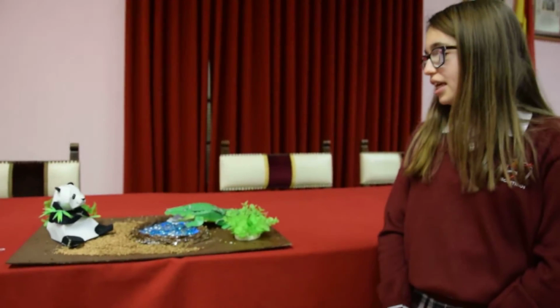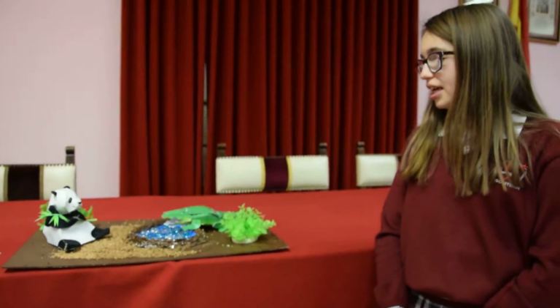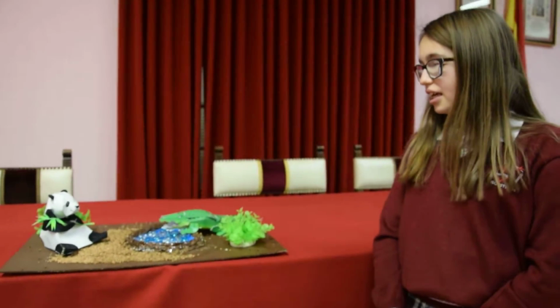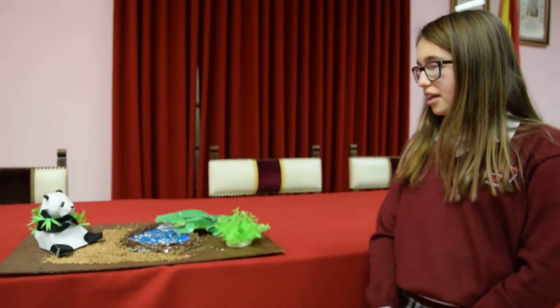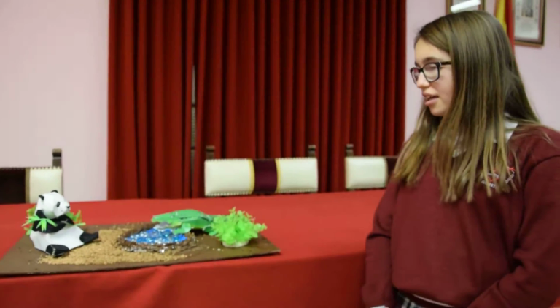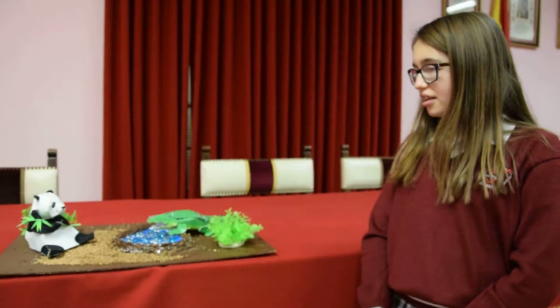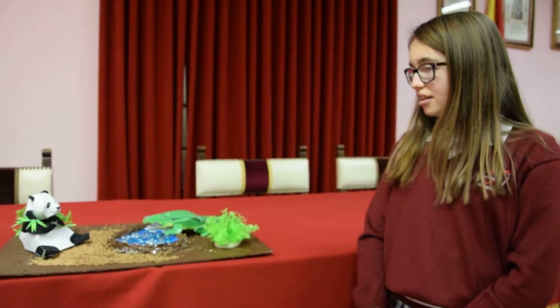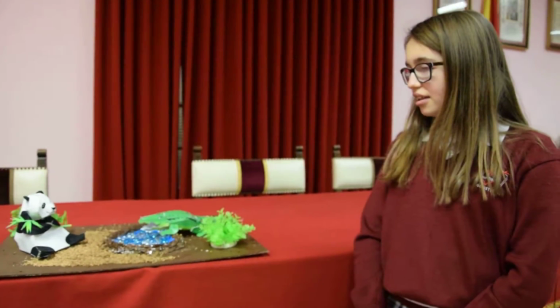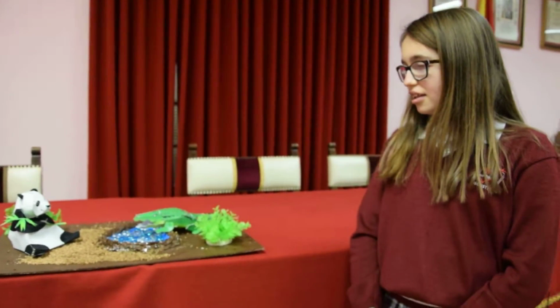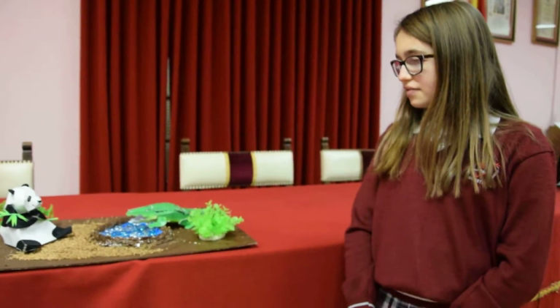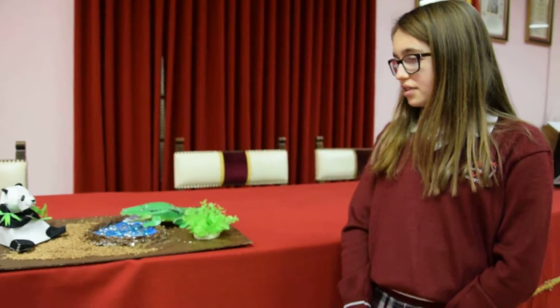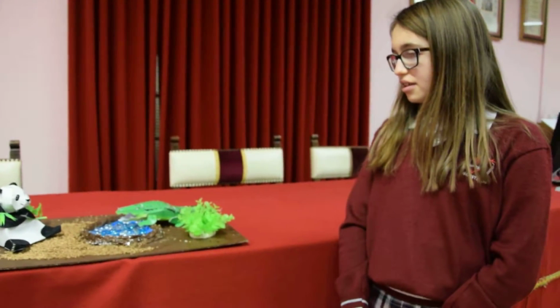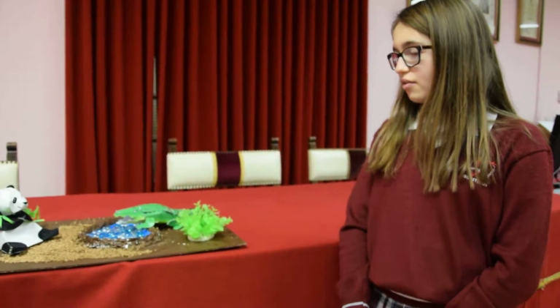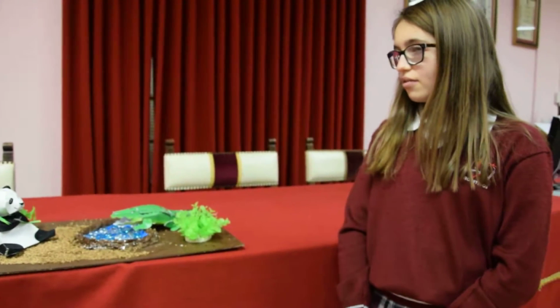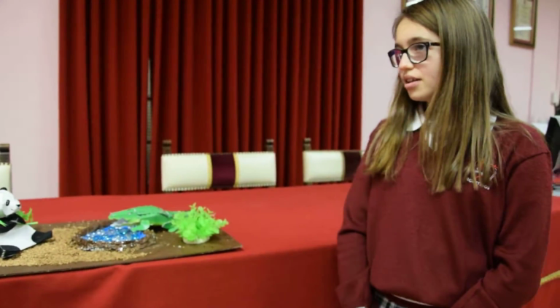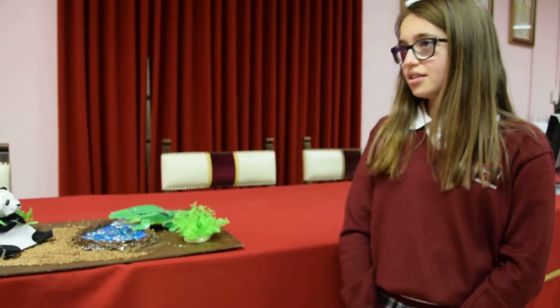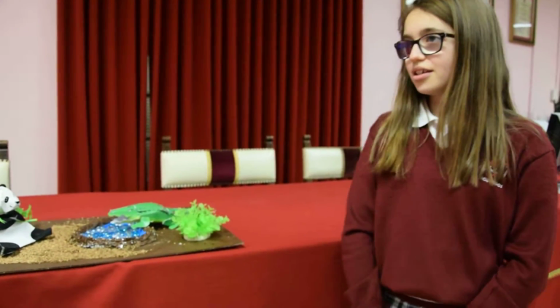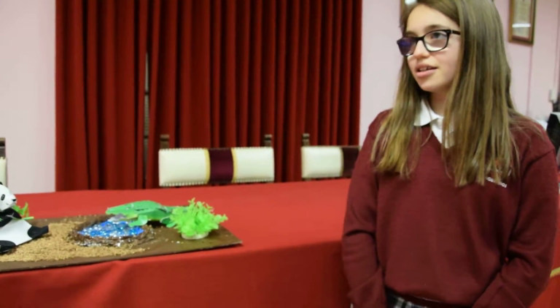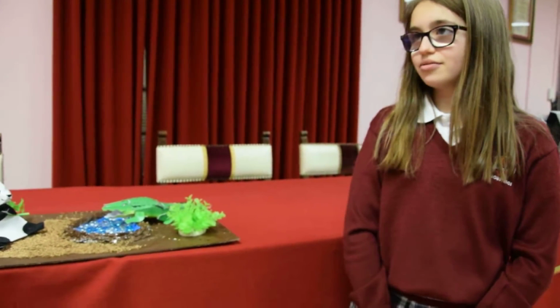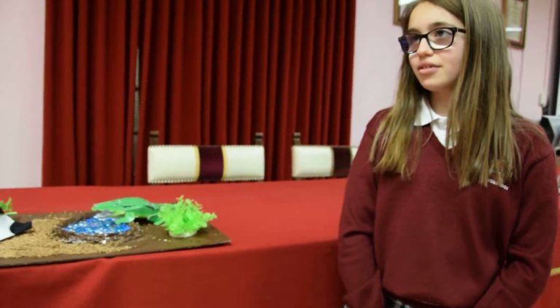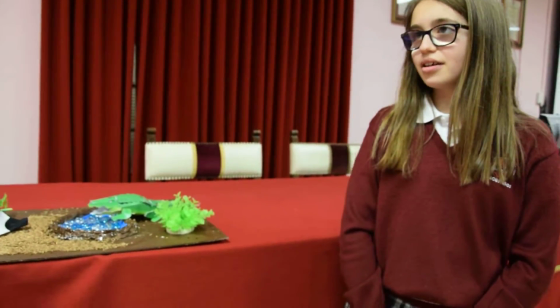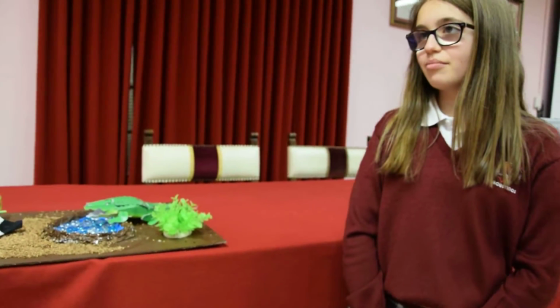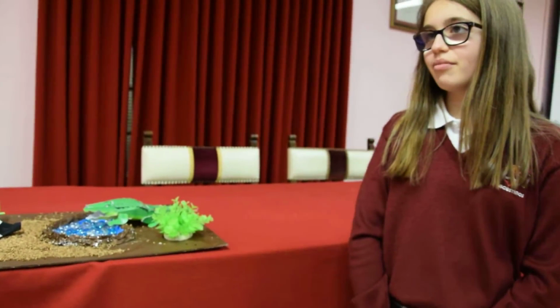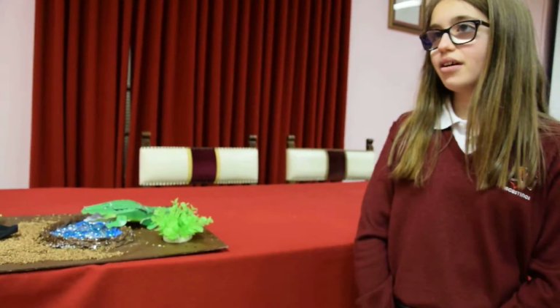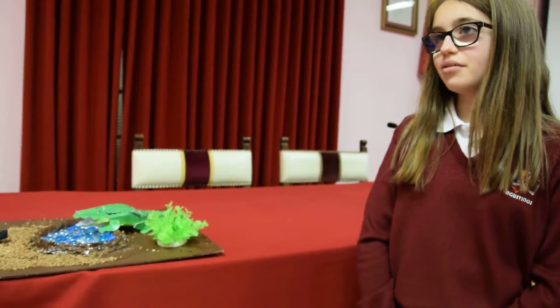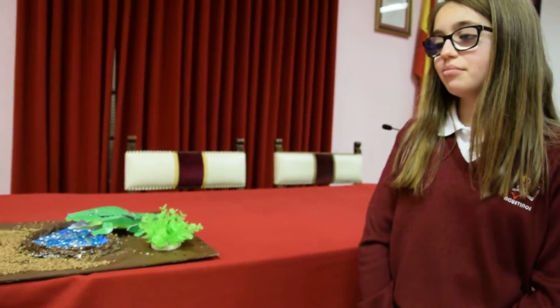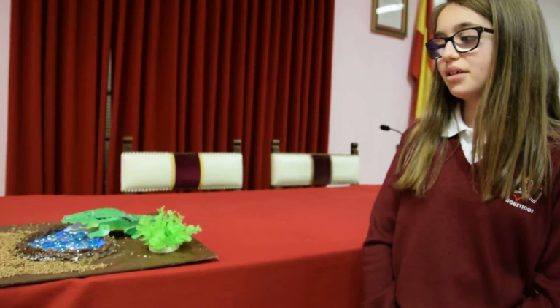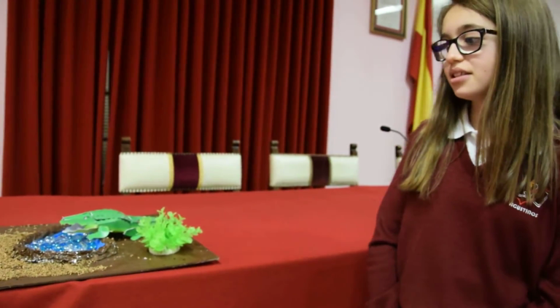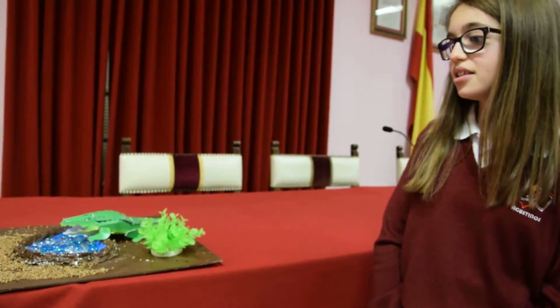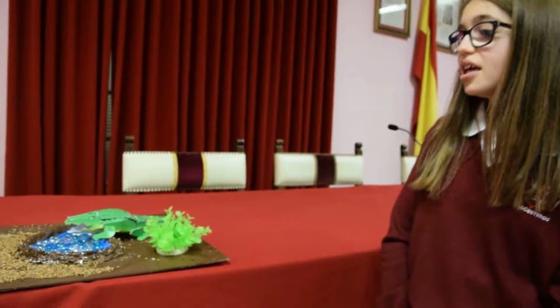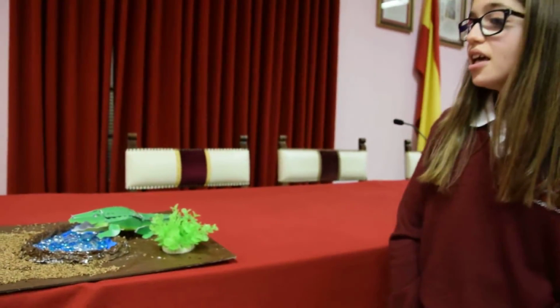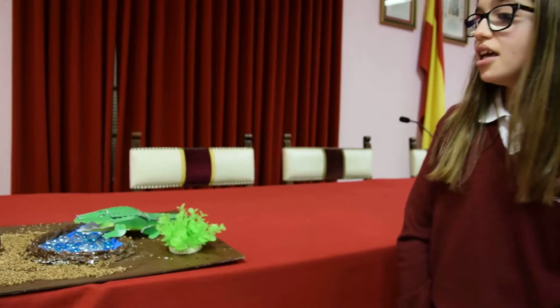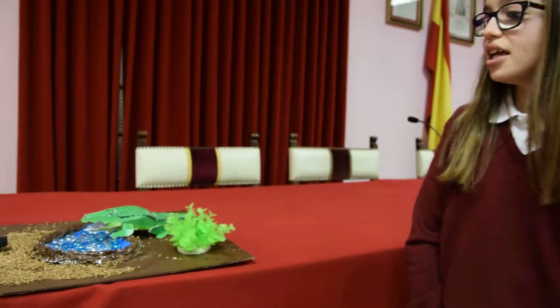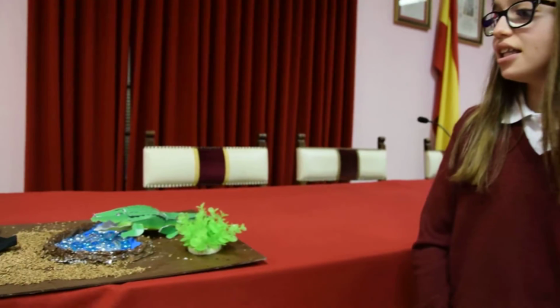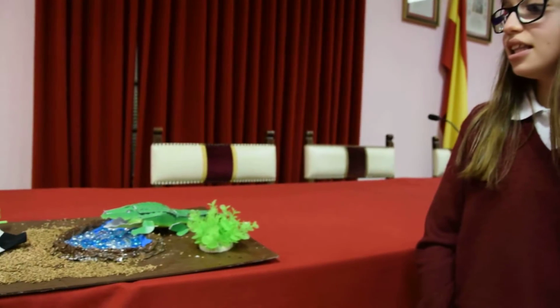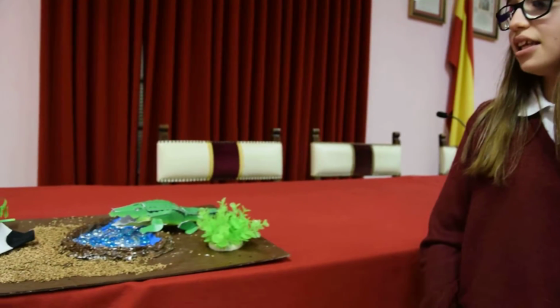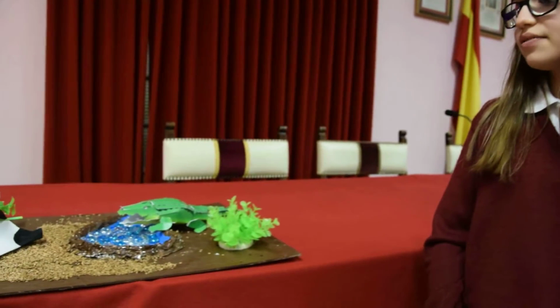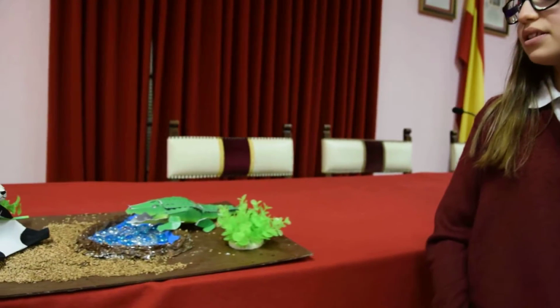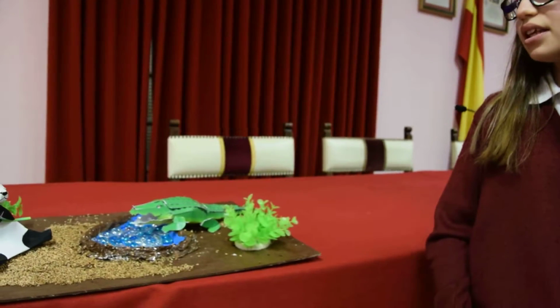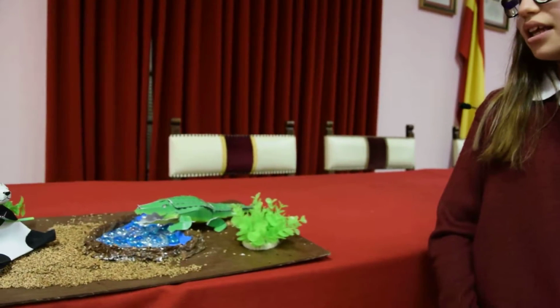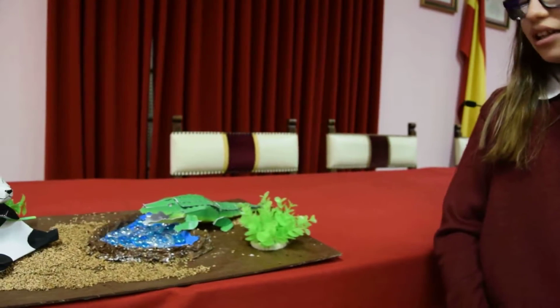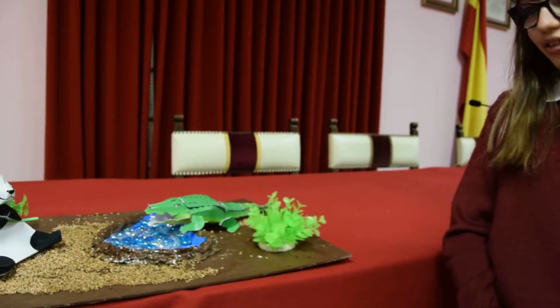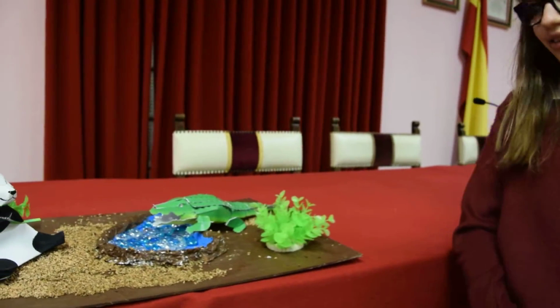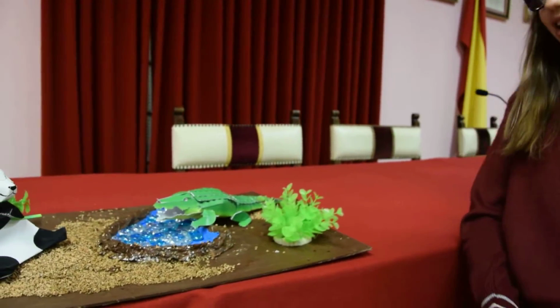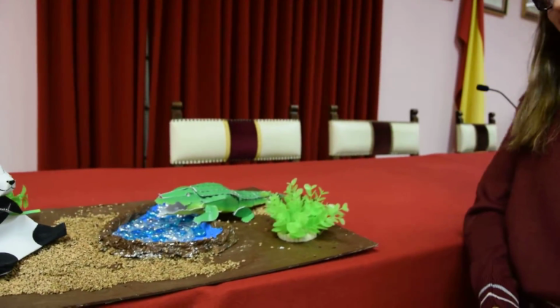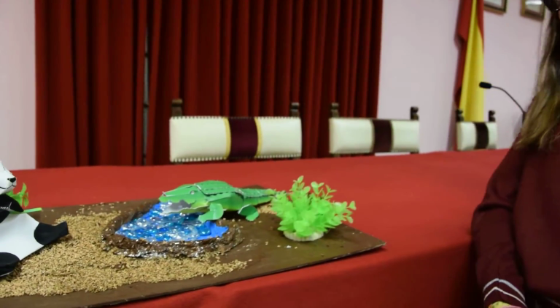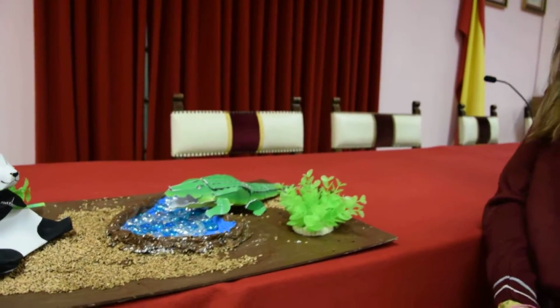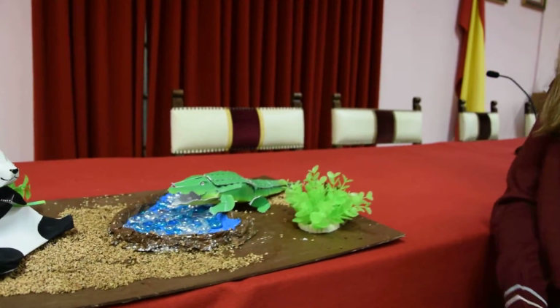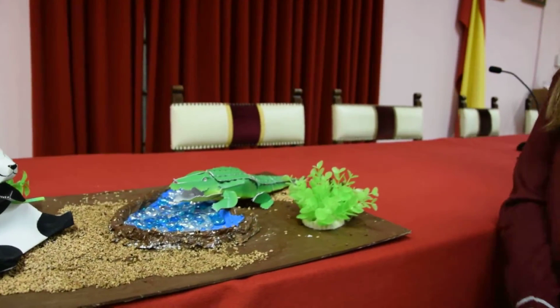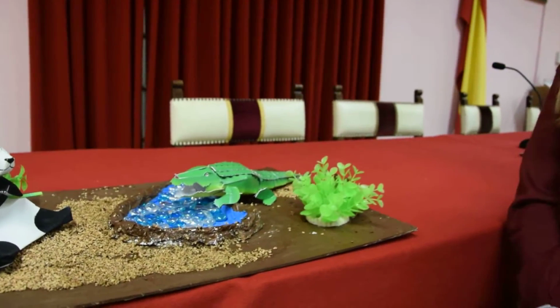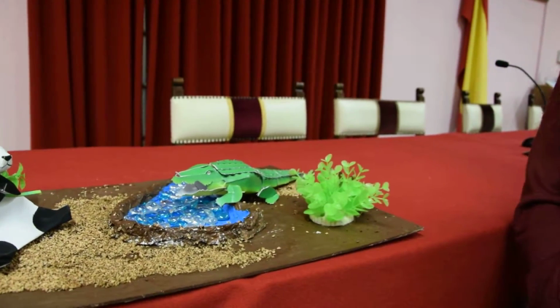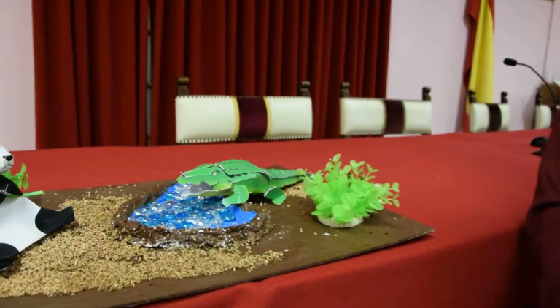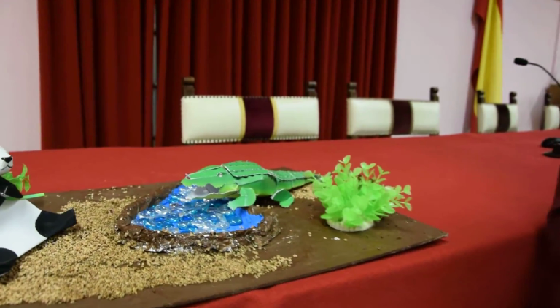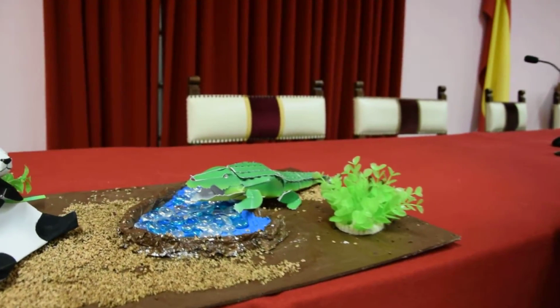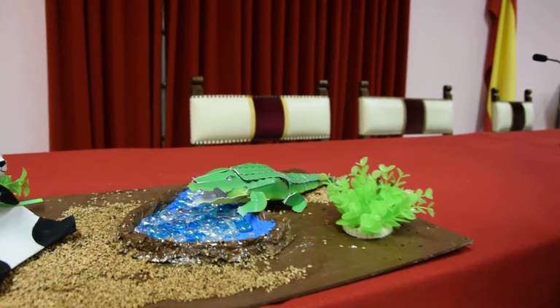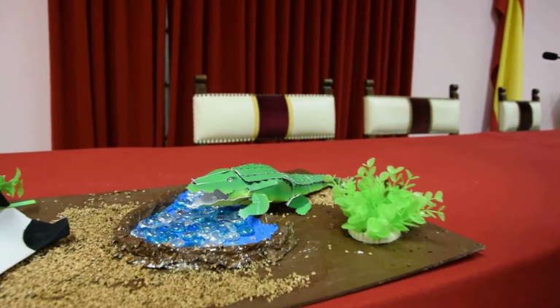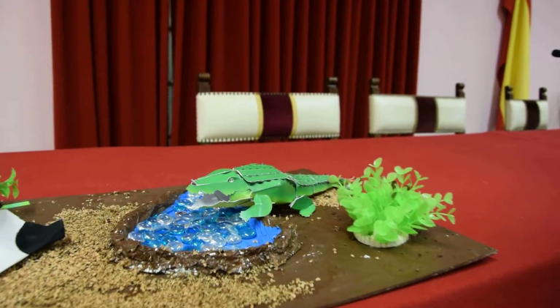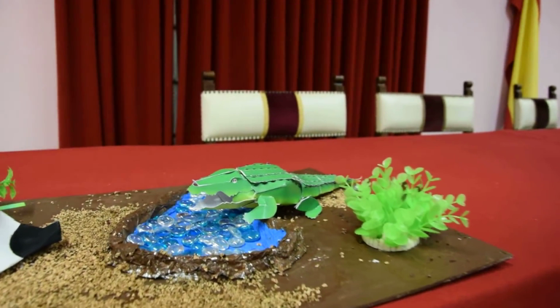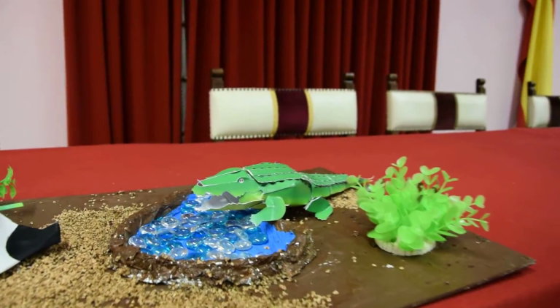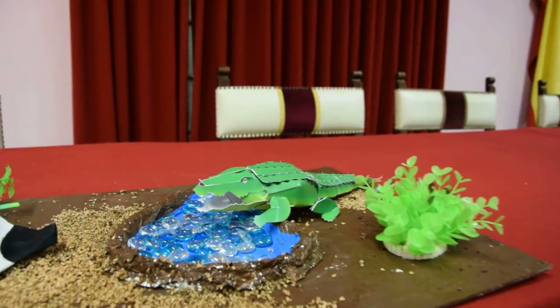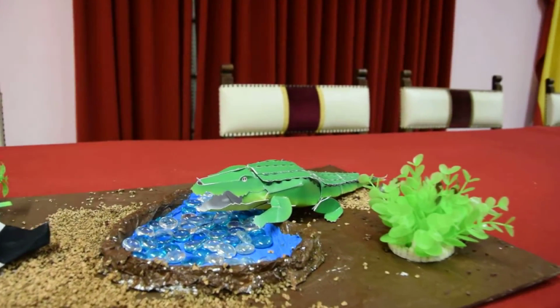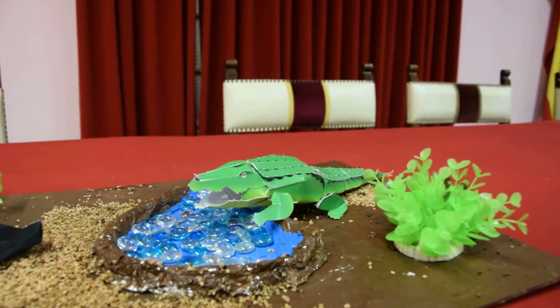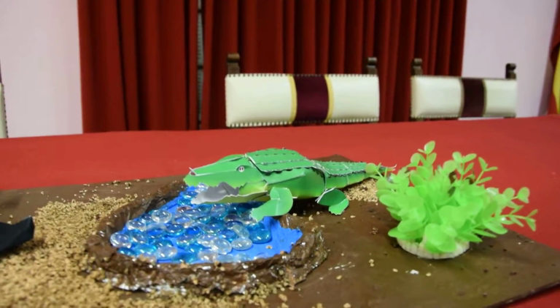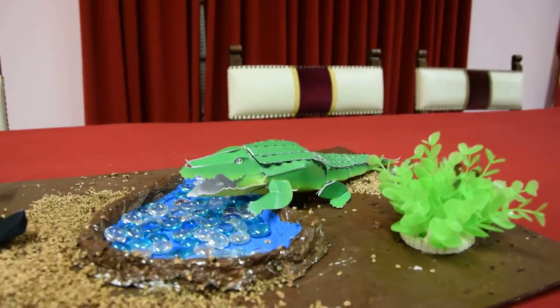It lives in an aquatic and dry environment. It eats meat and leaves.